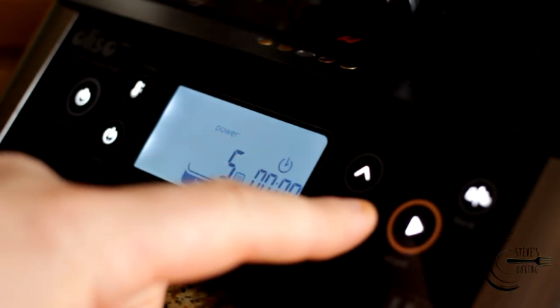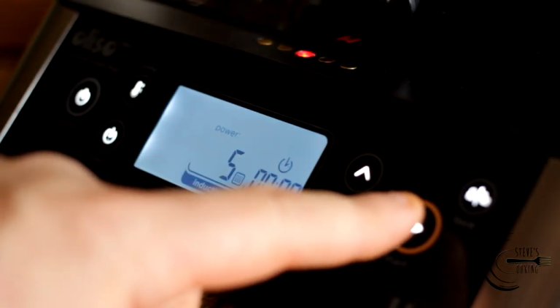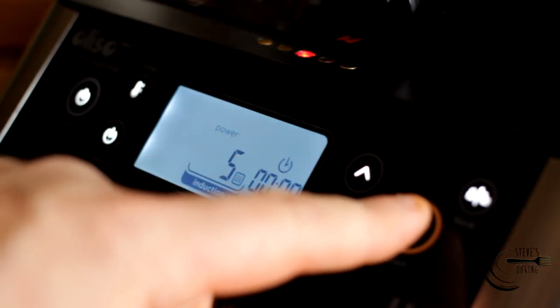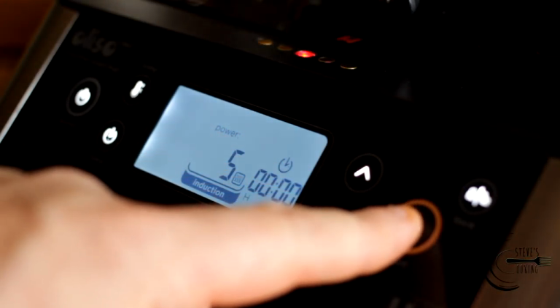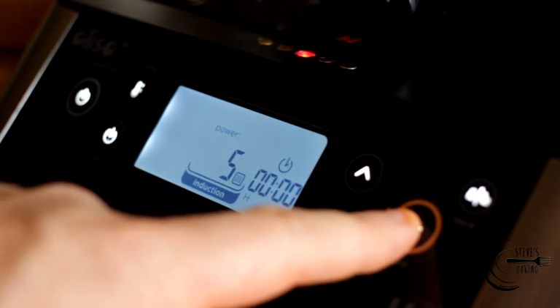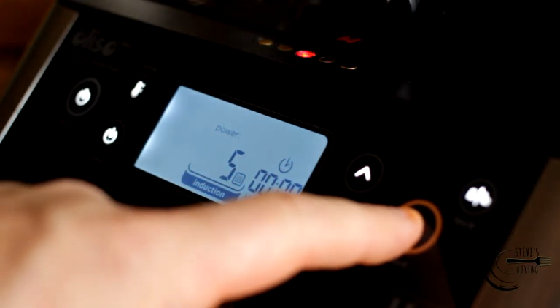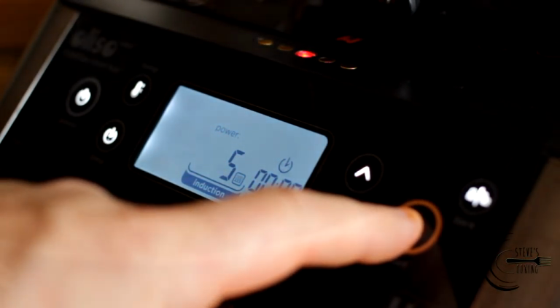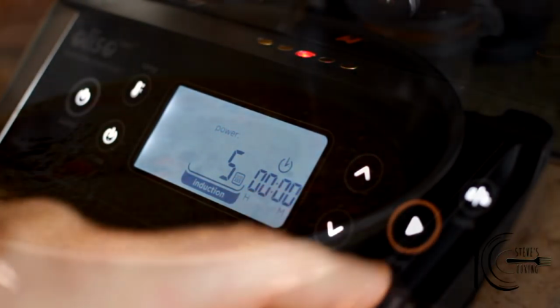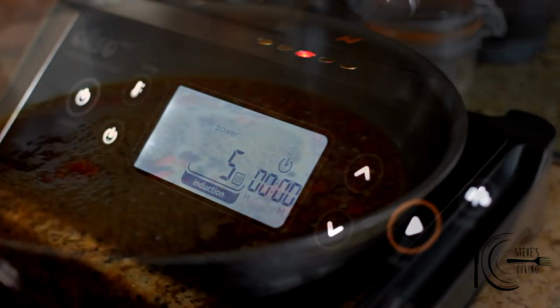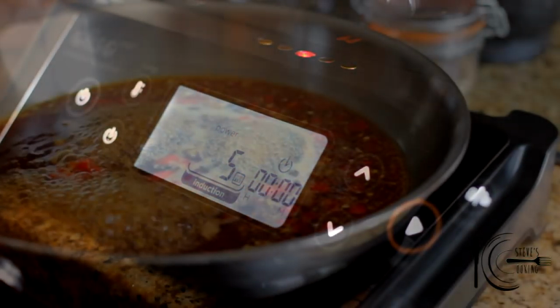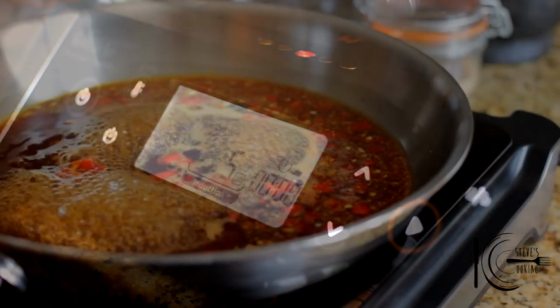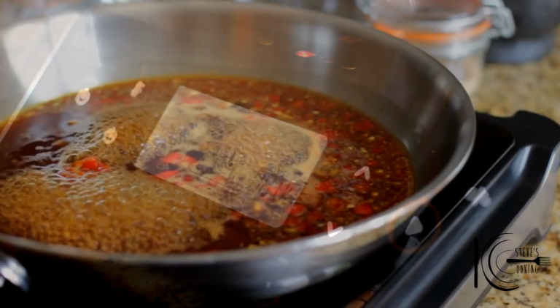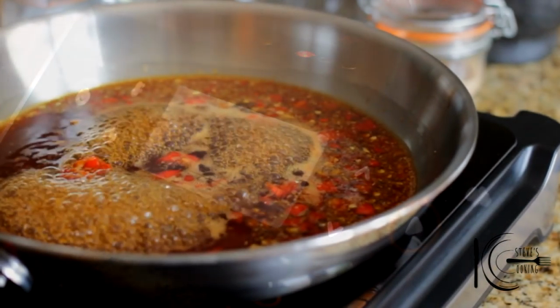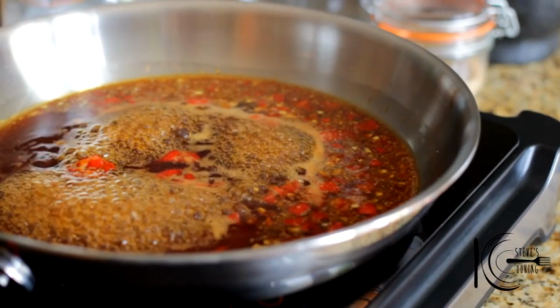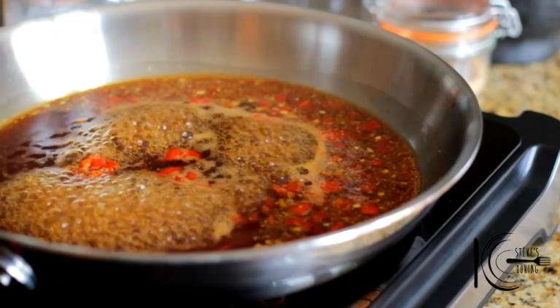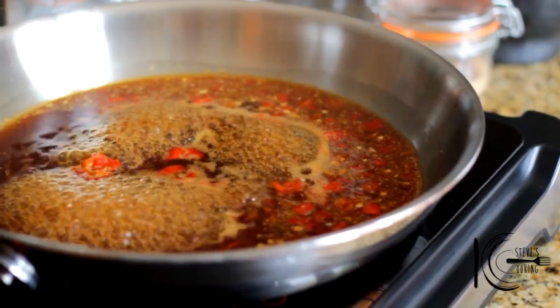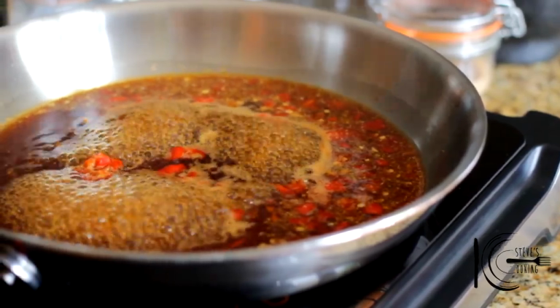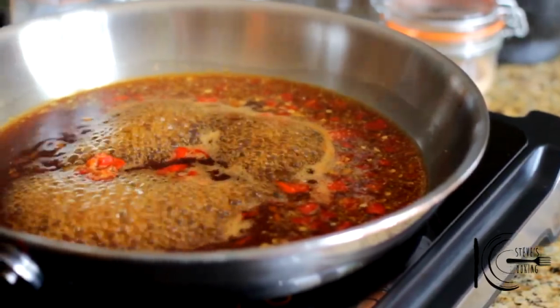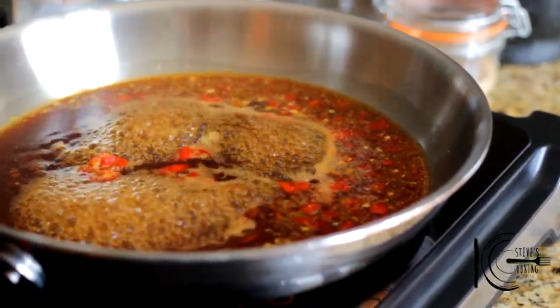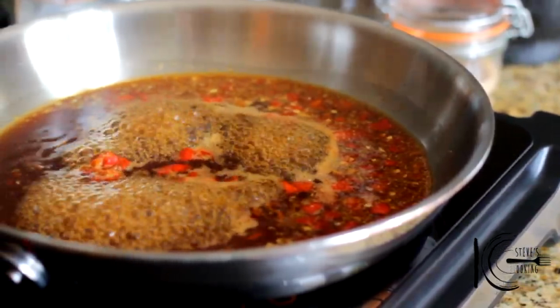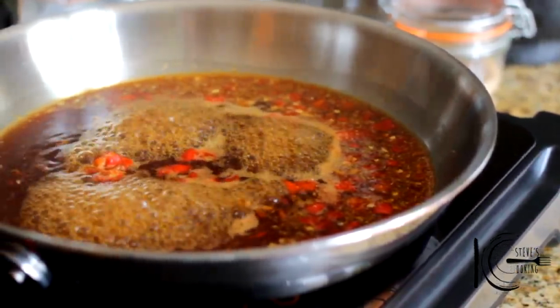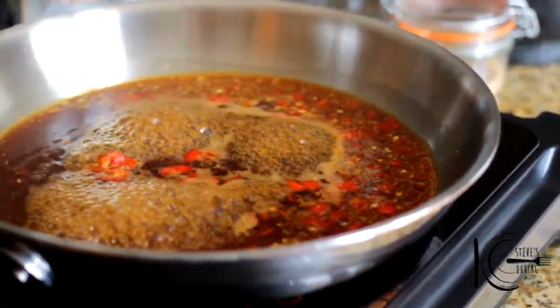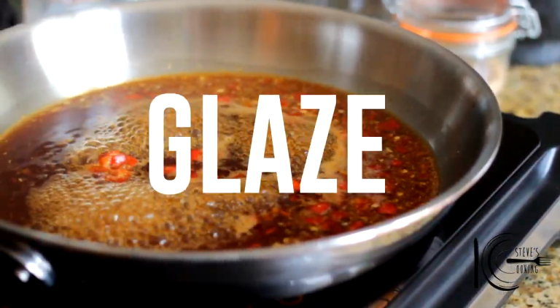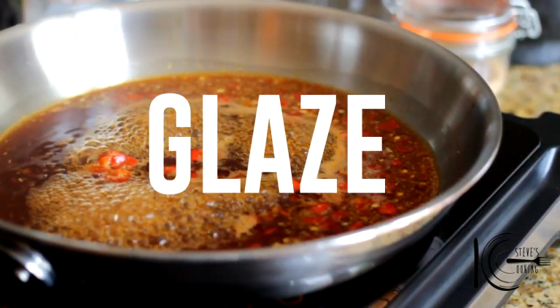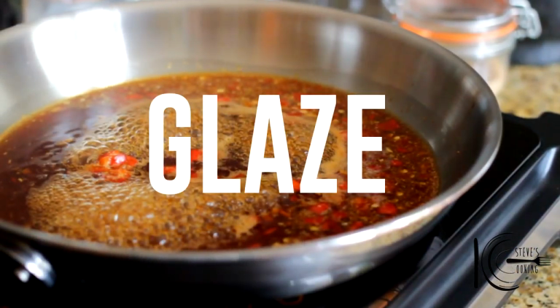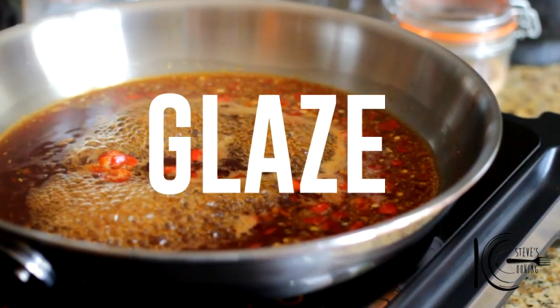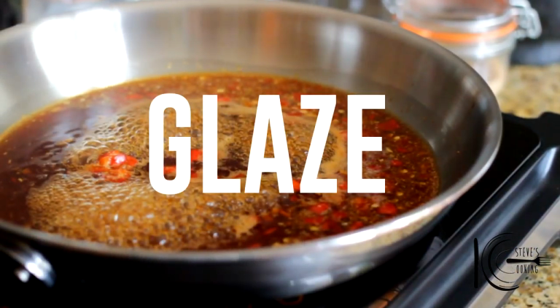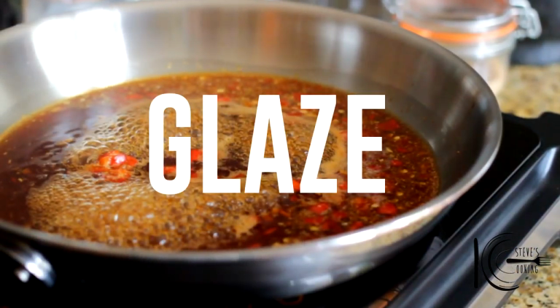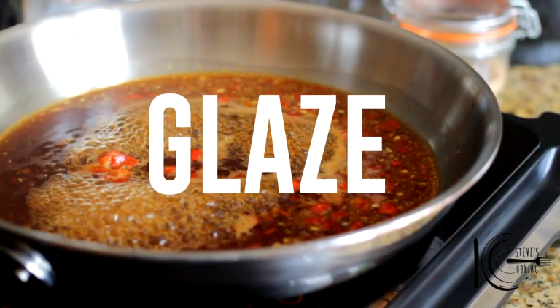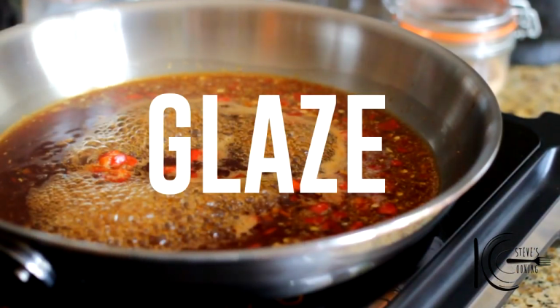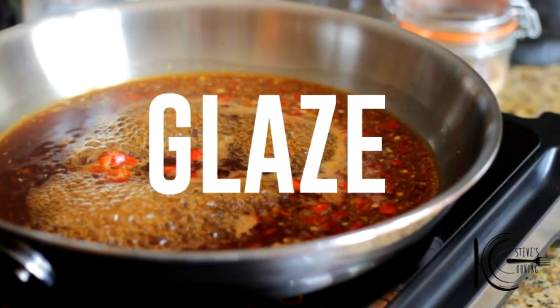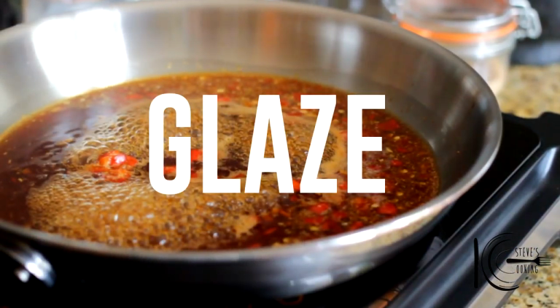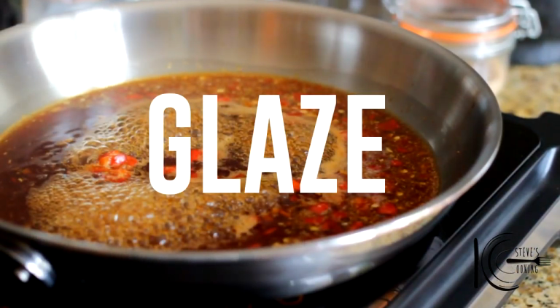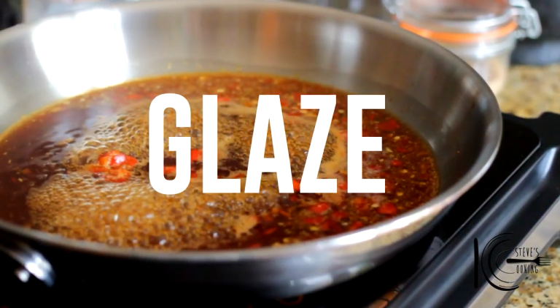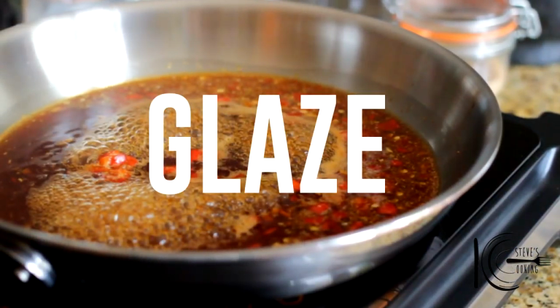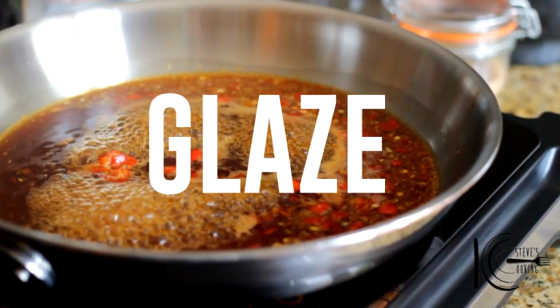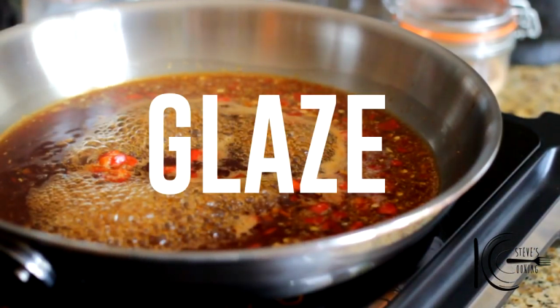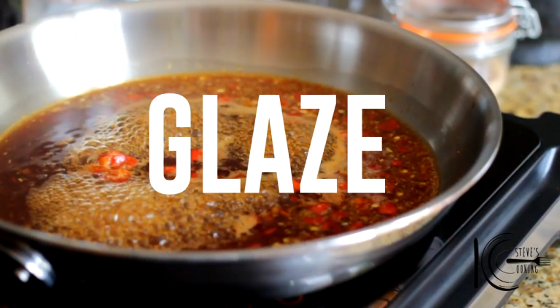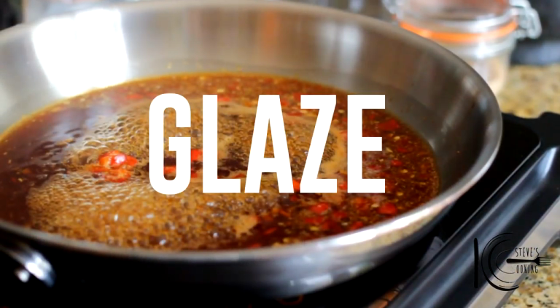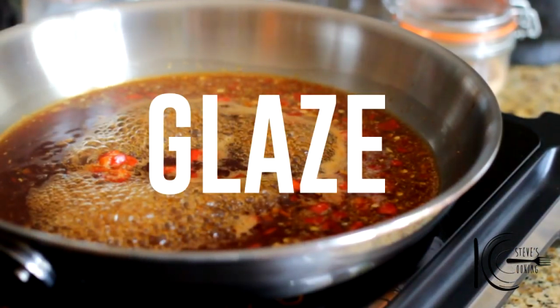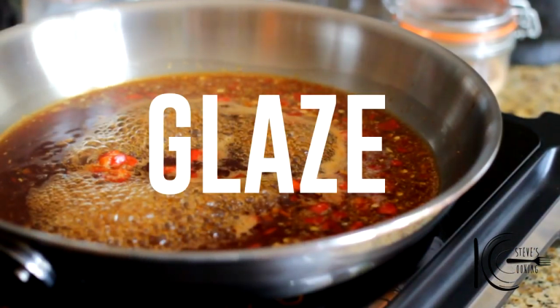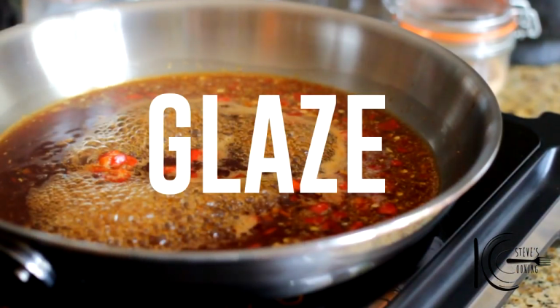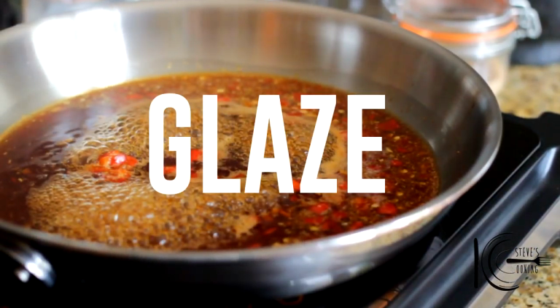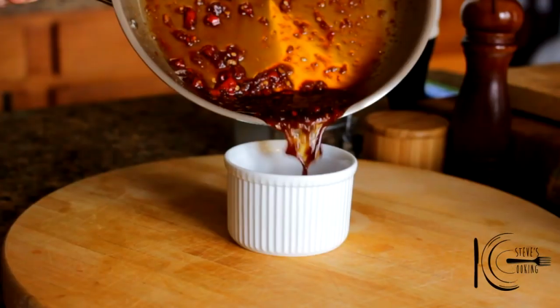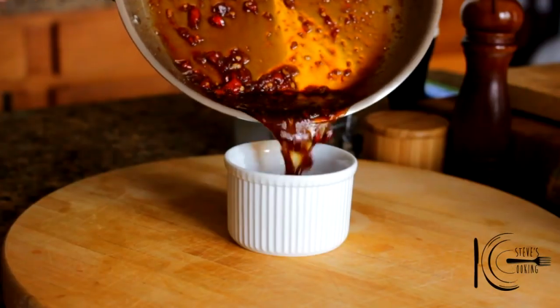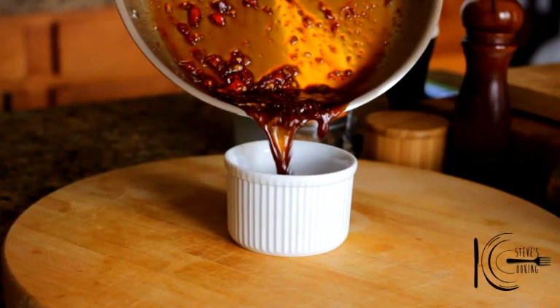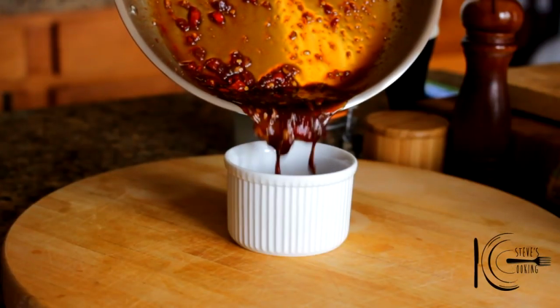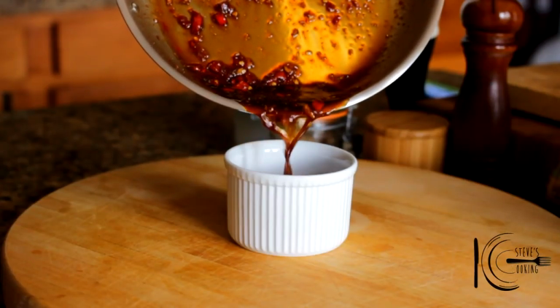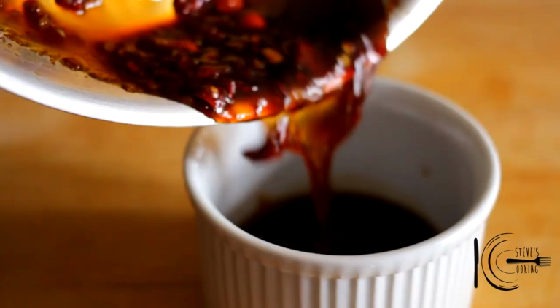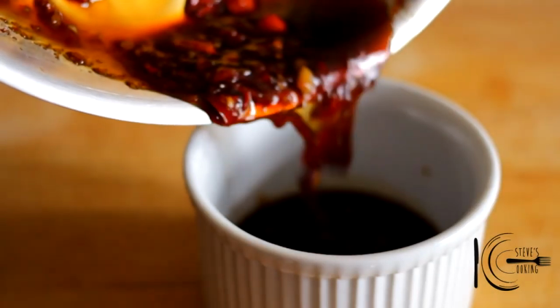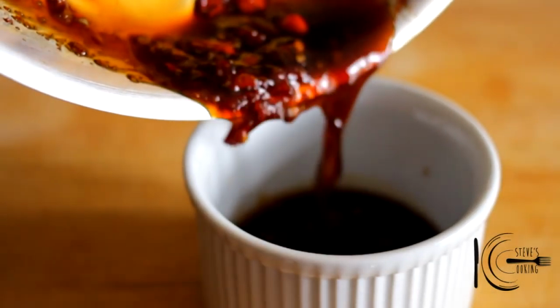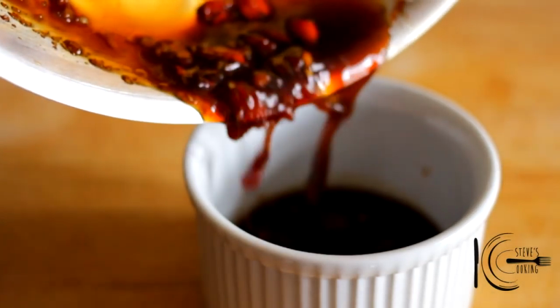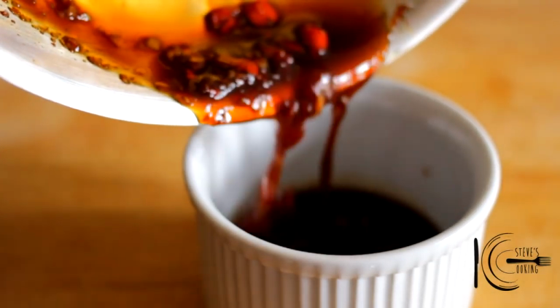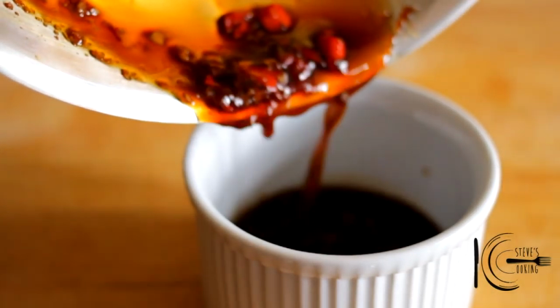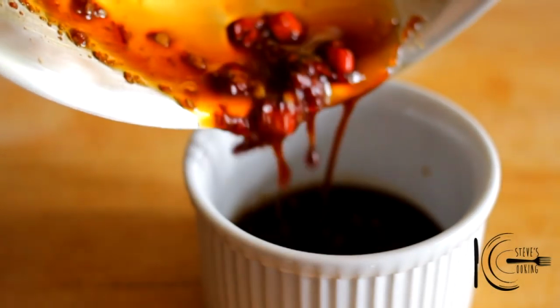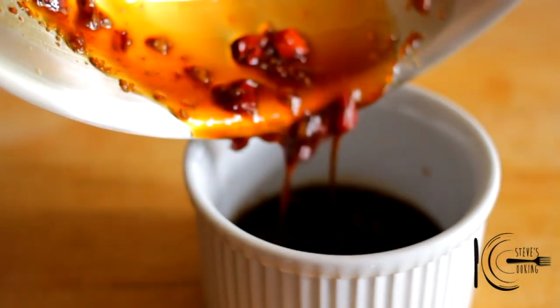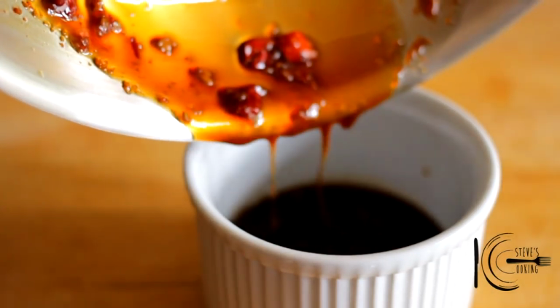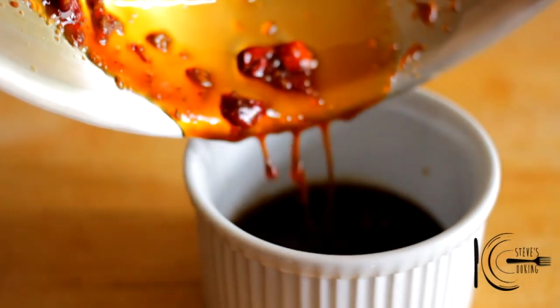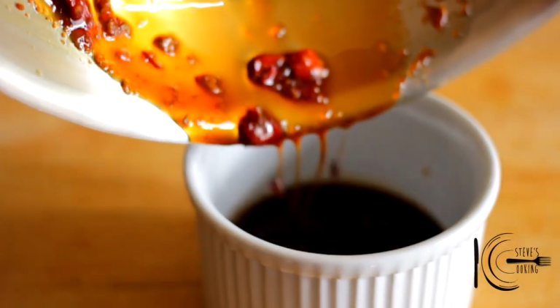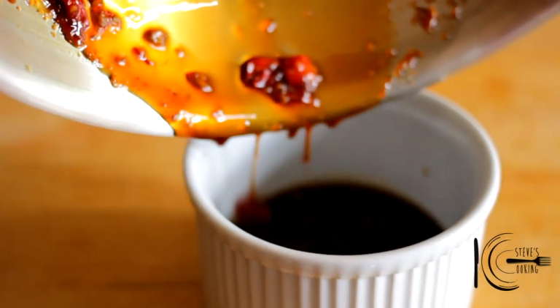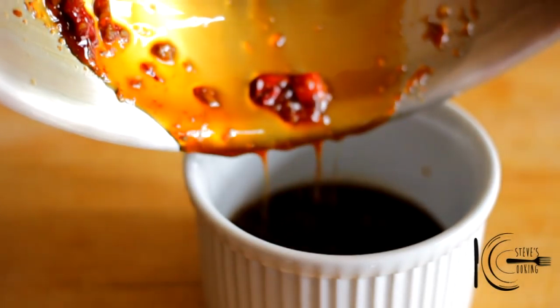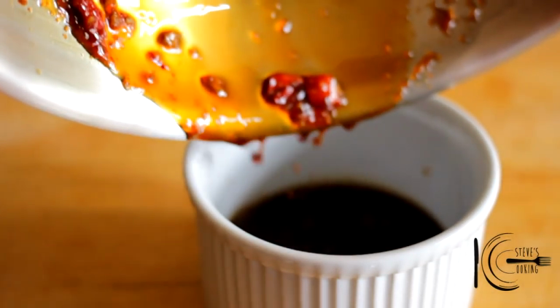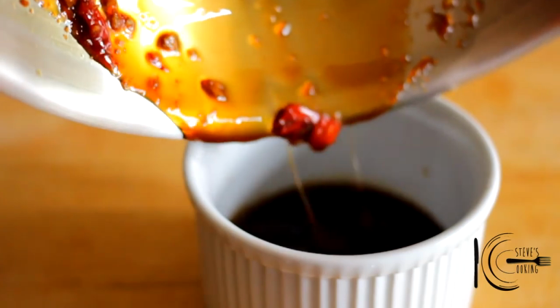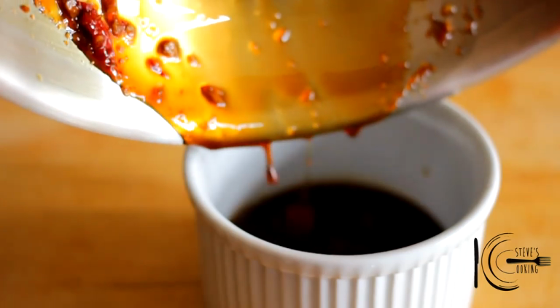Now reduce to a glaze. When thick, add to a bowl to cool.